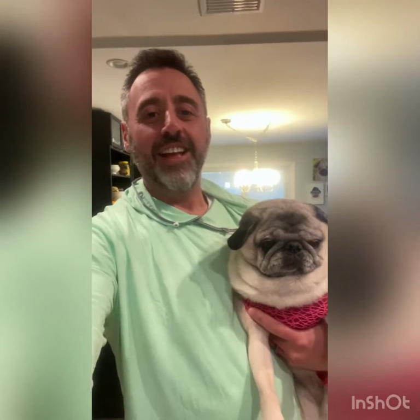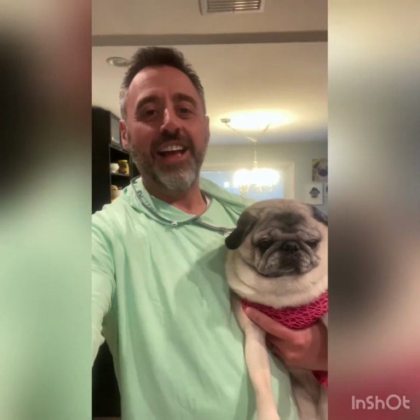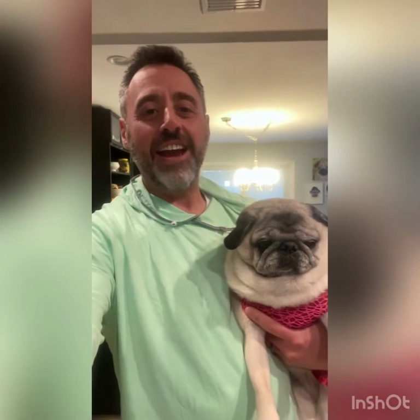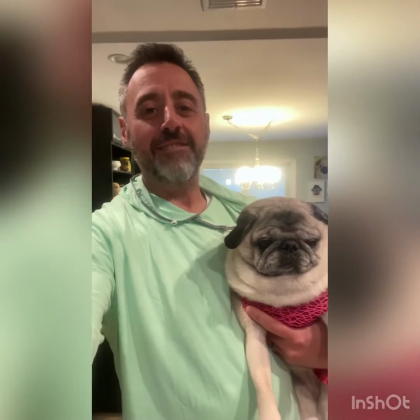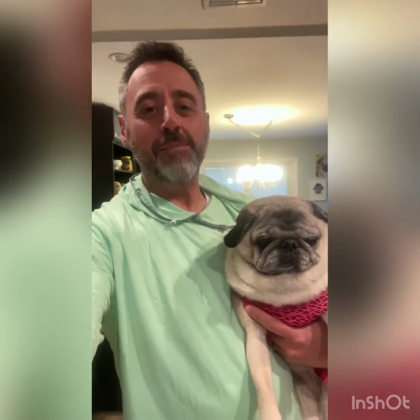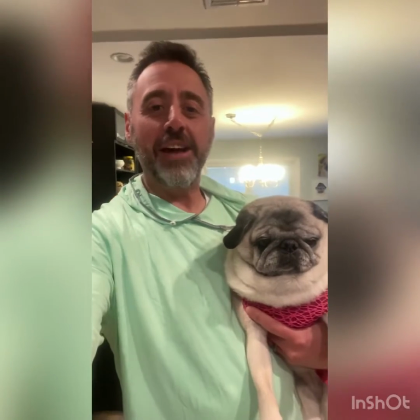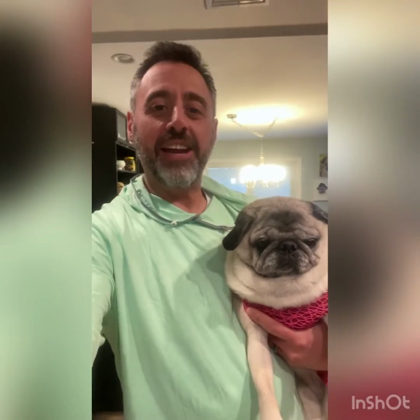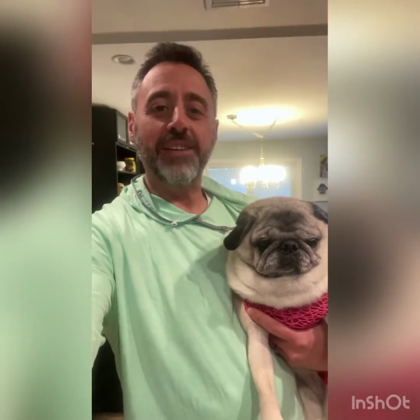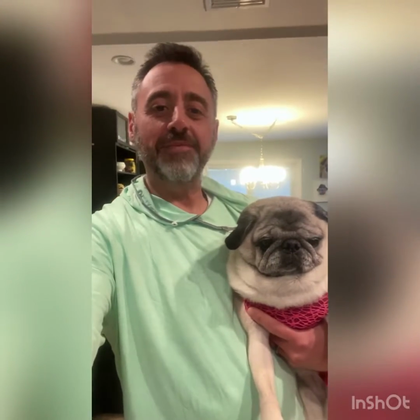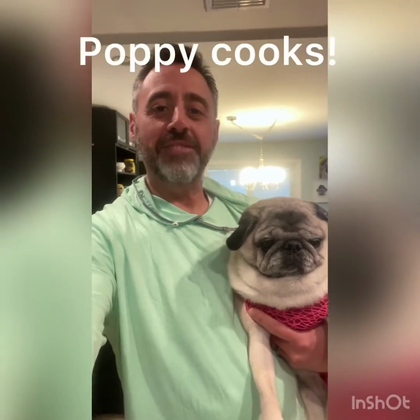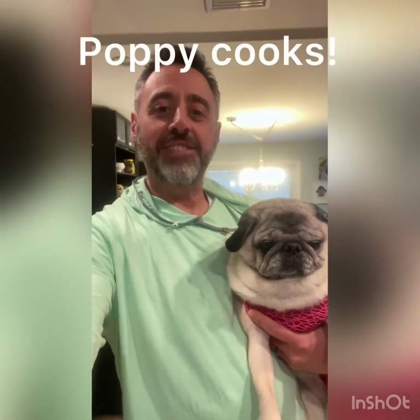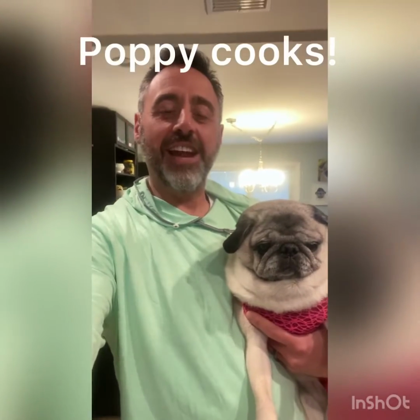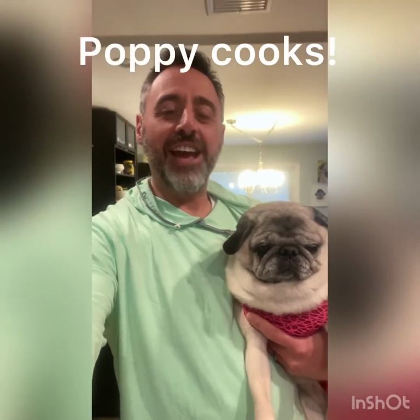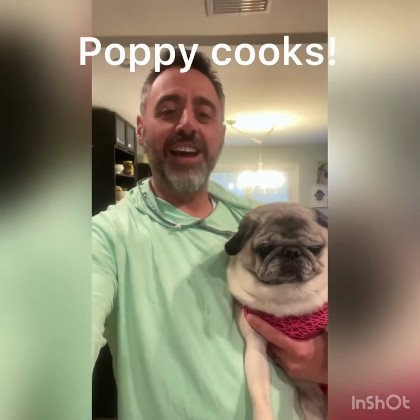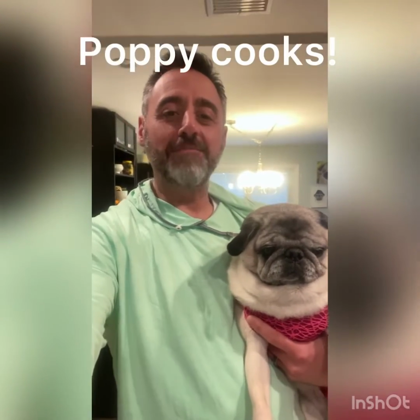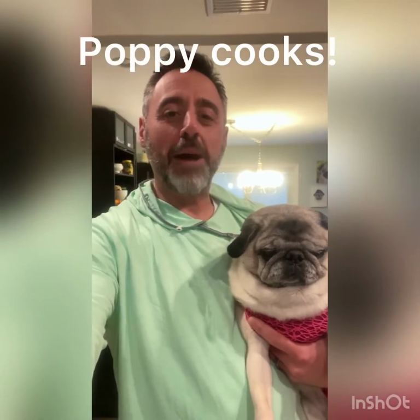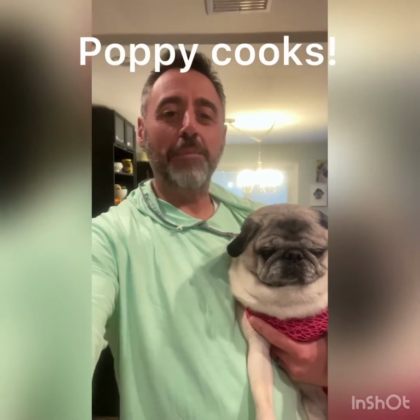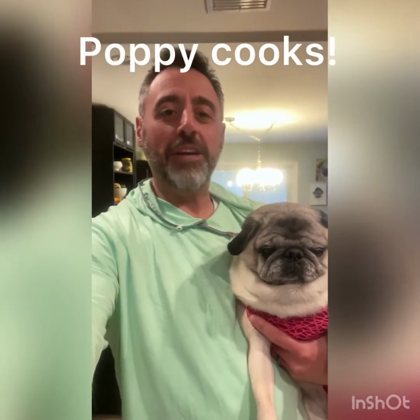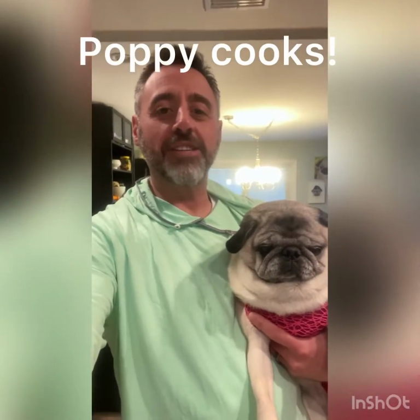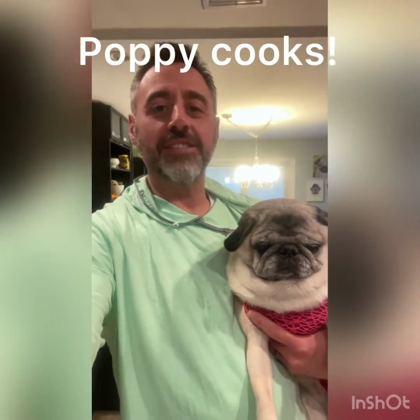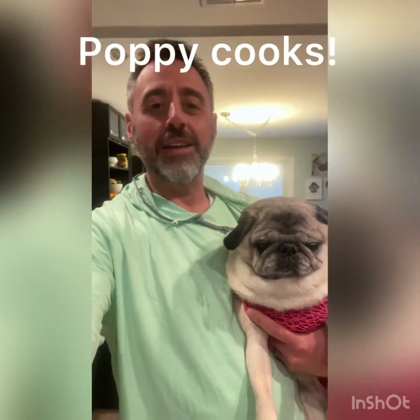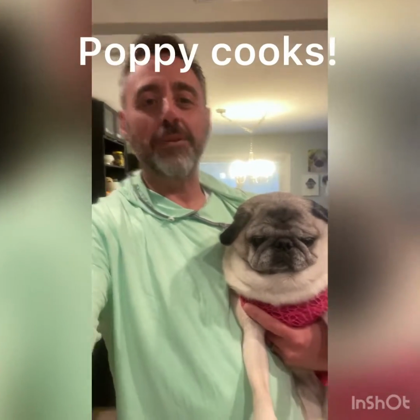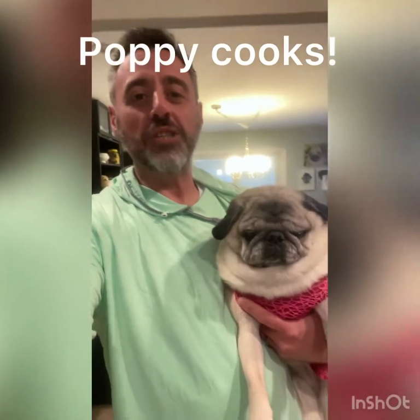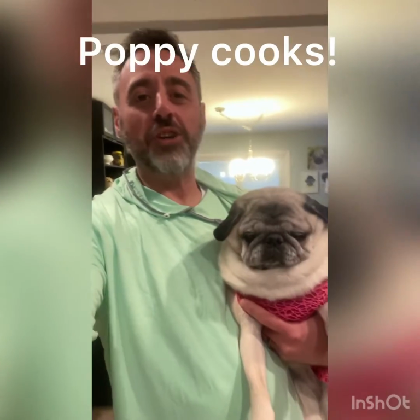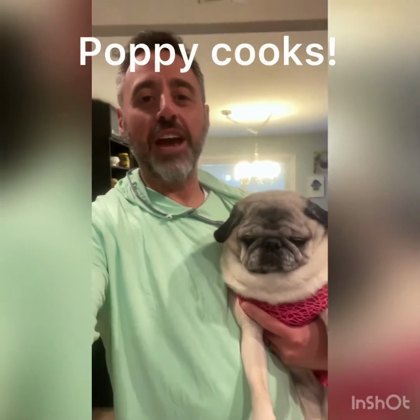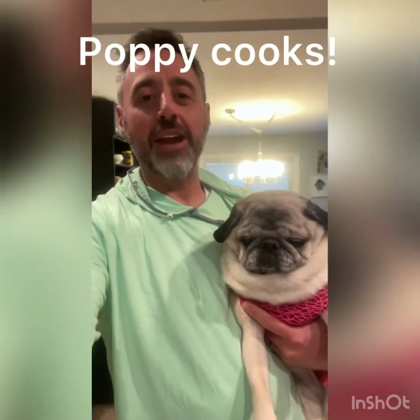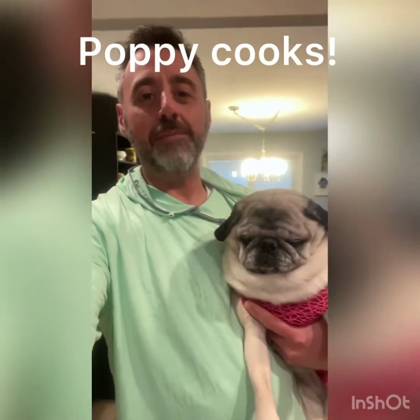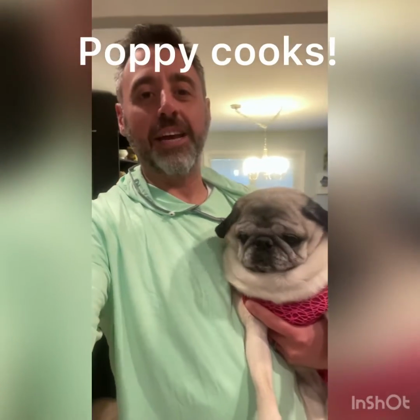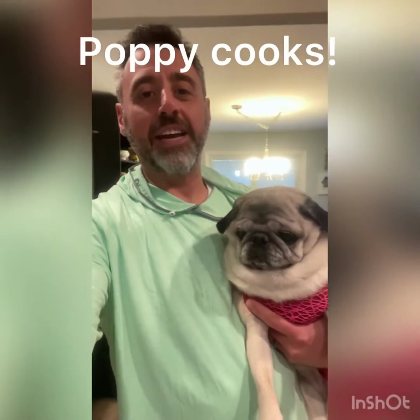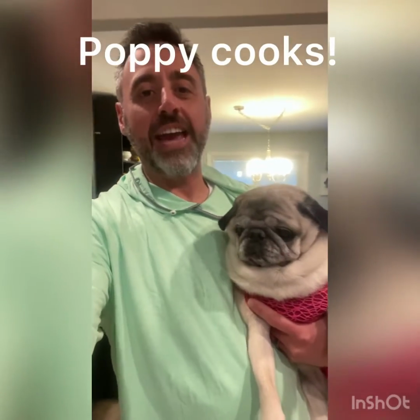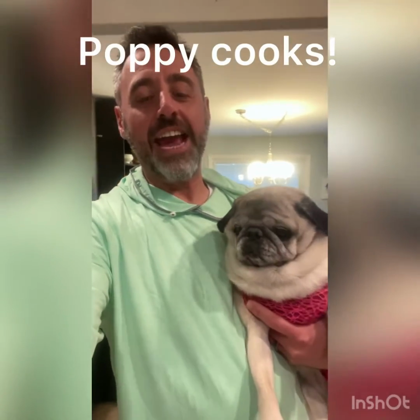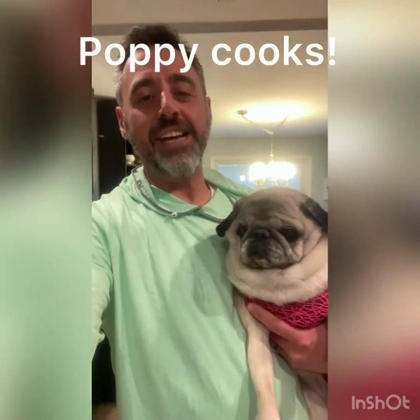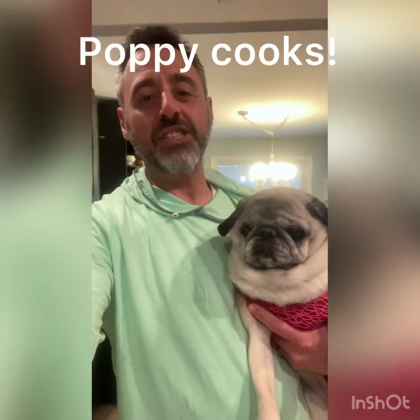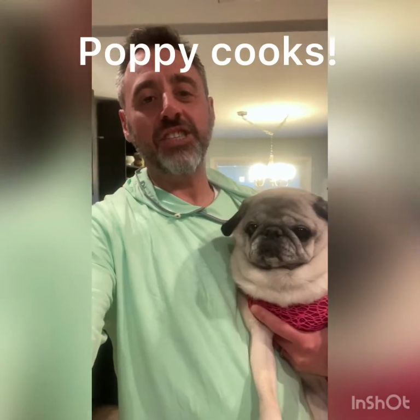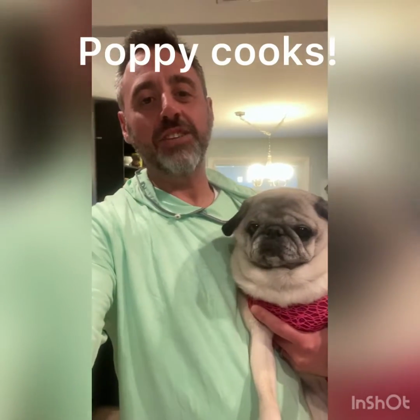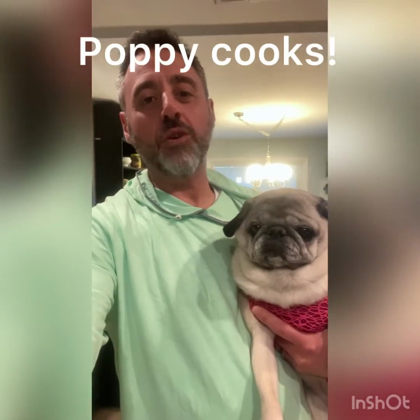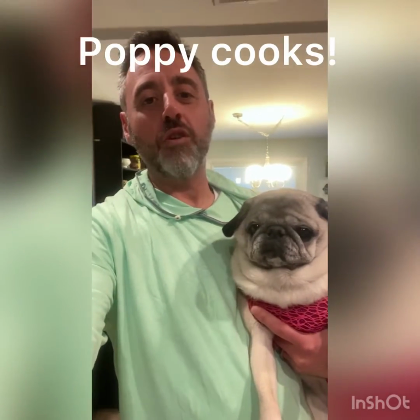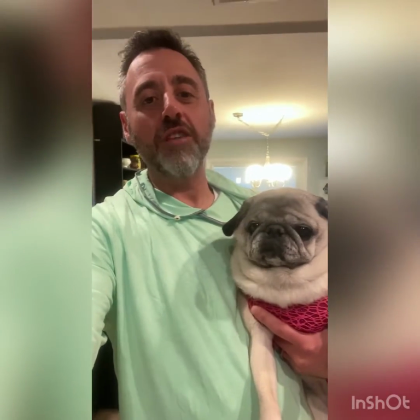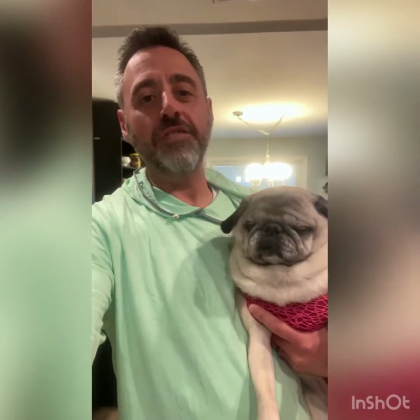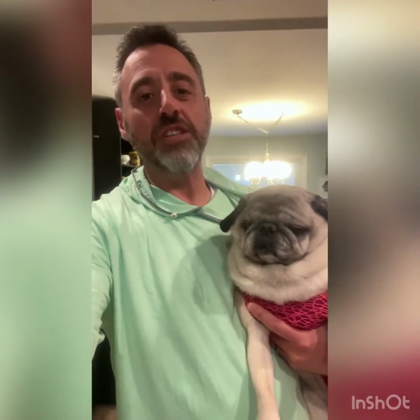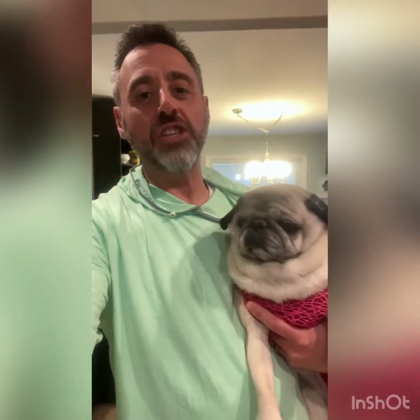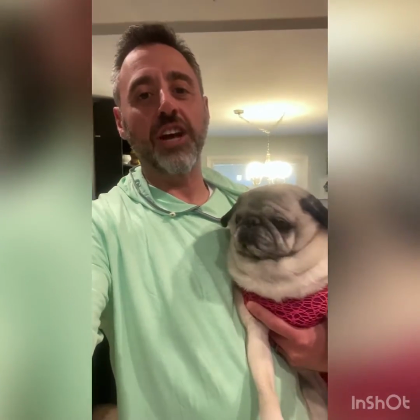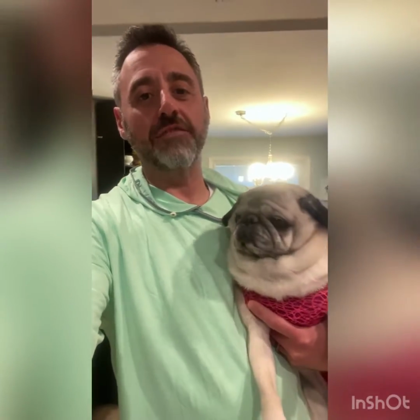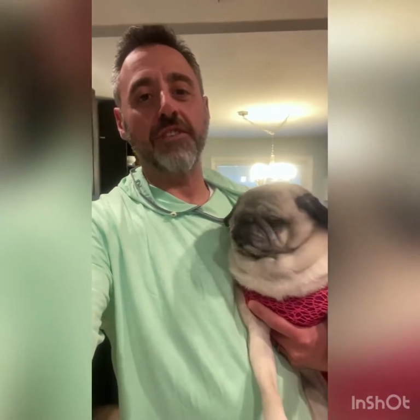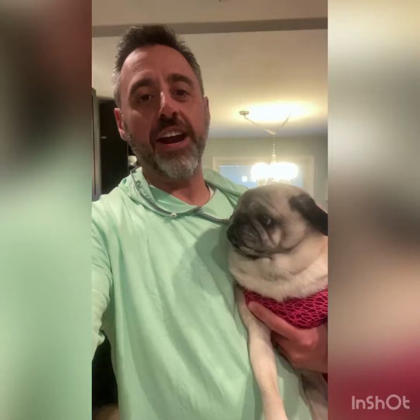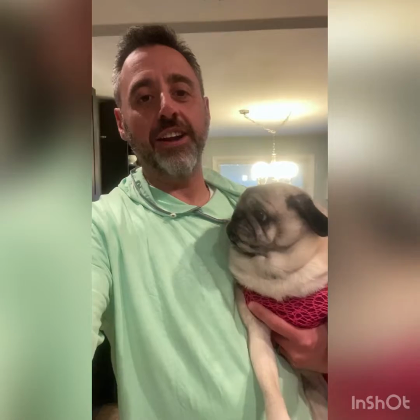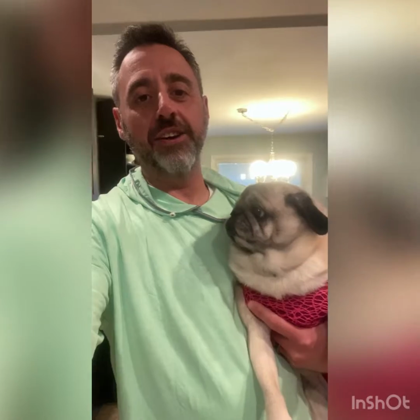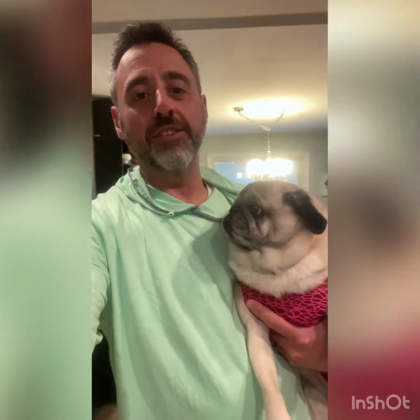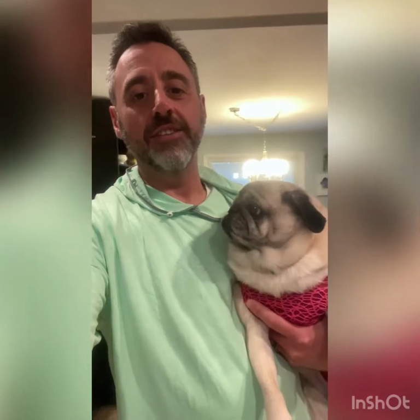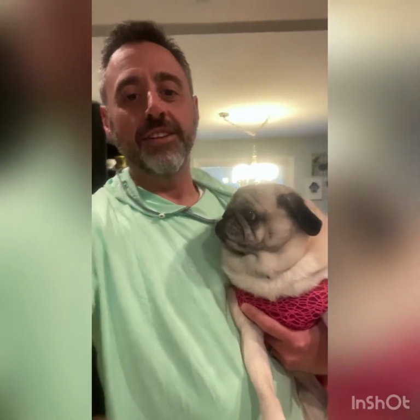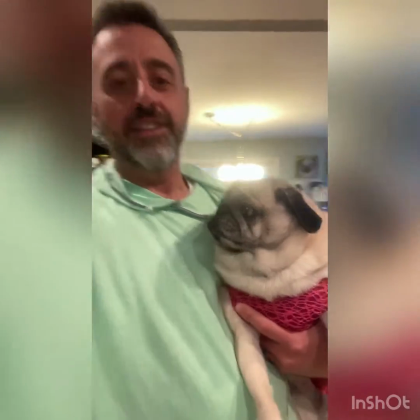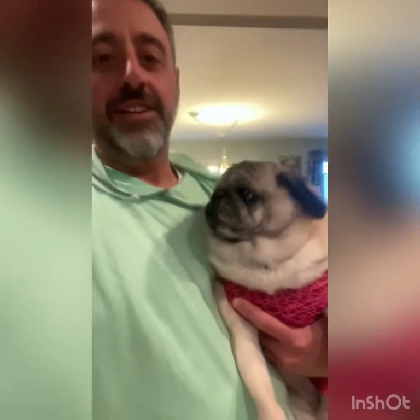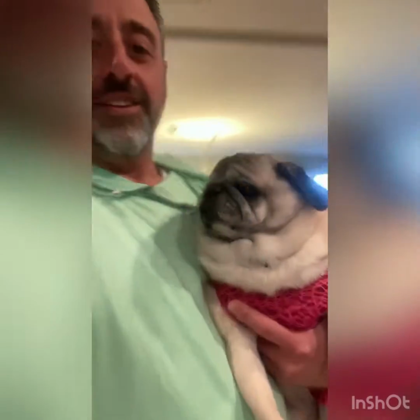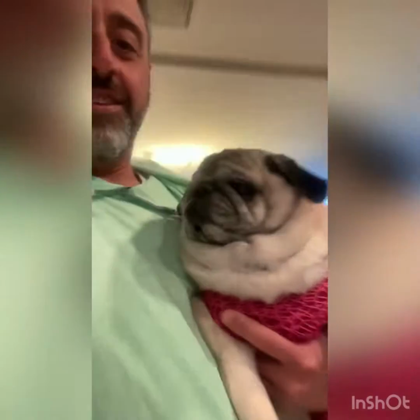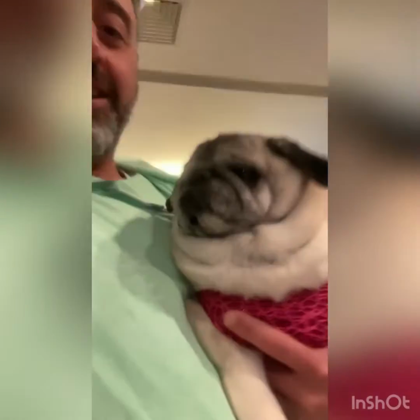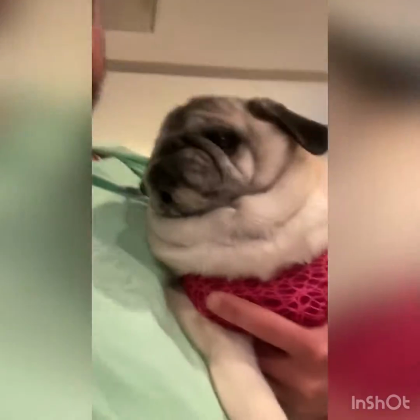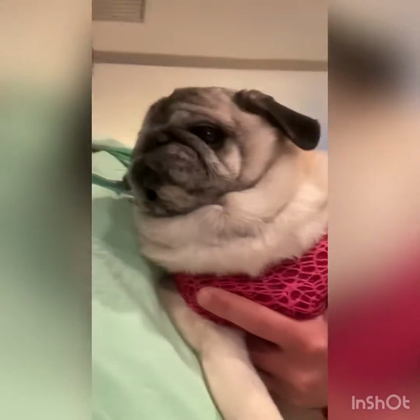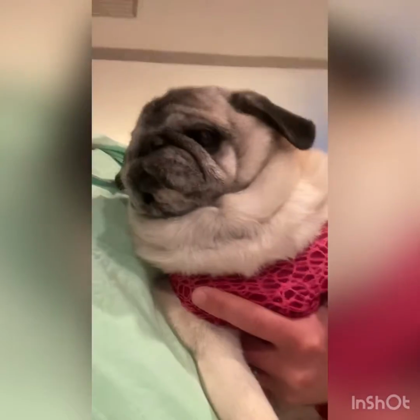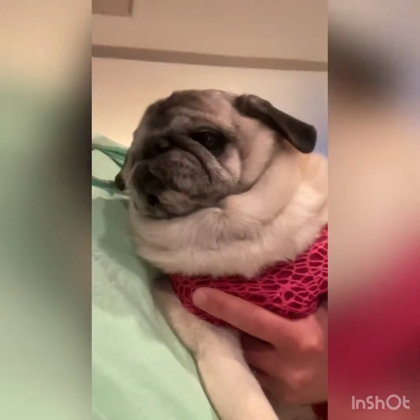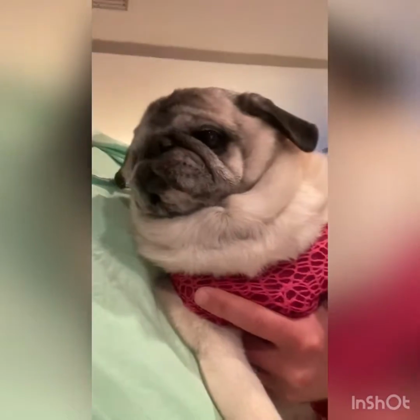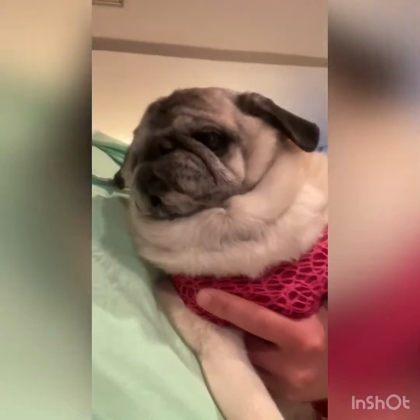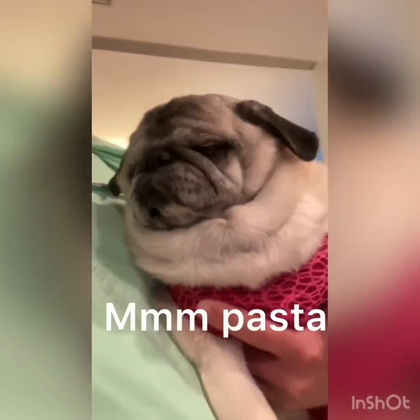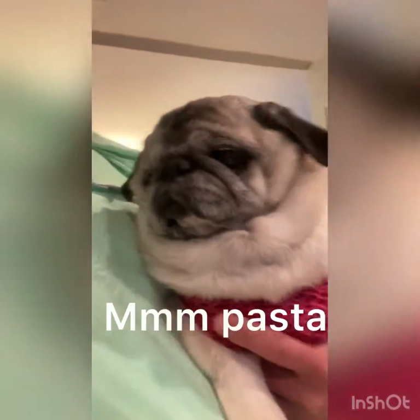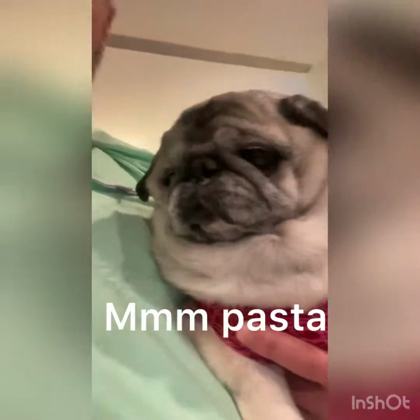Hi everybody. Today on Poppy Cooks, I'm going to show you how to make a Cajun Crawfish Alfredo. That's a mouthful, isn't it?